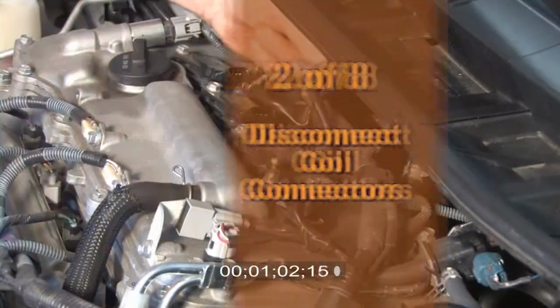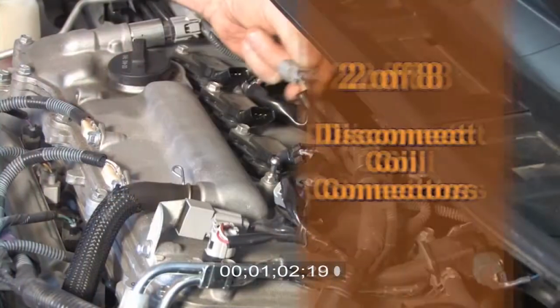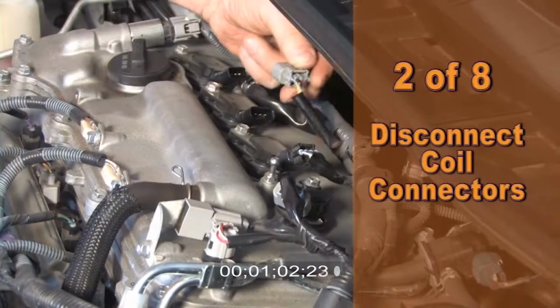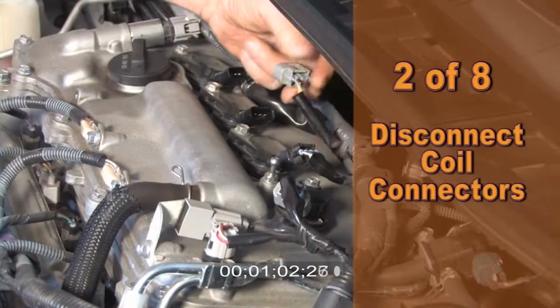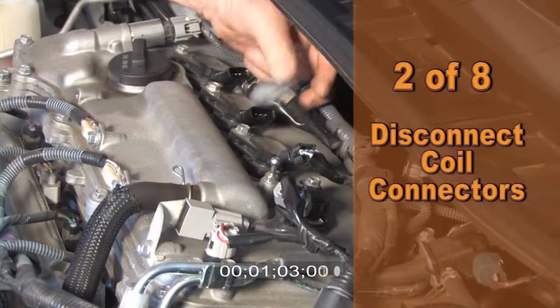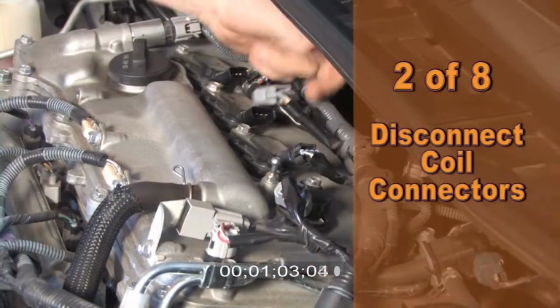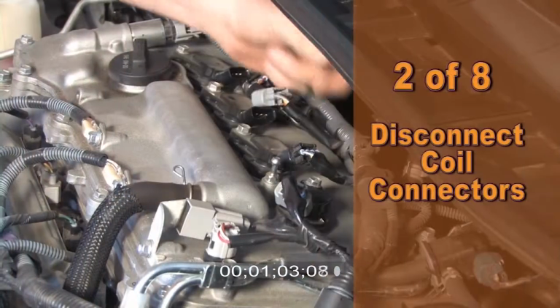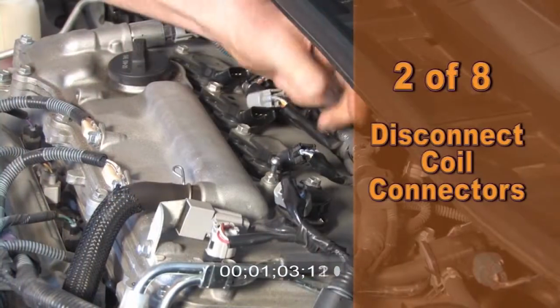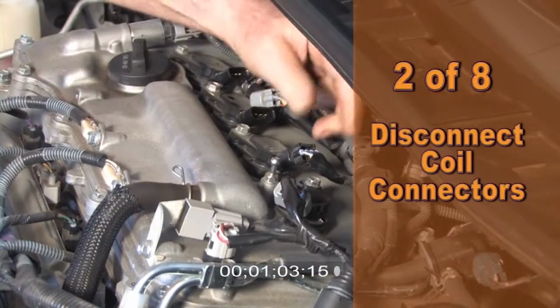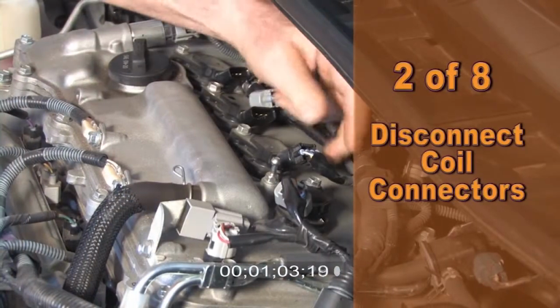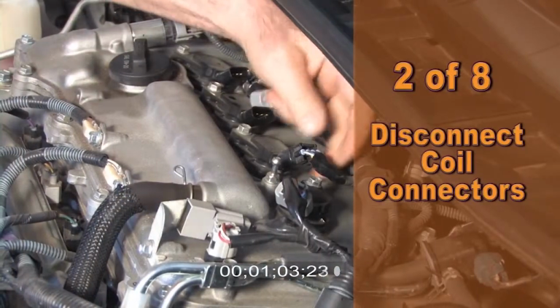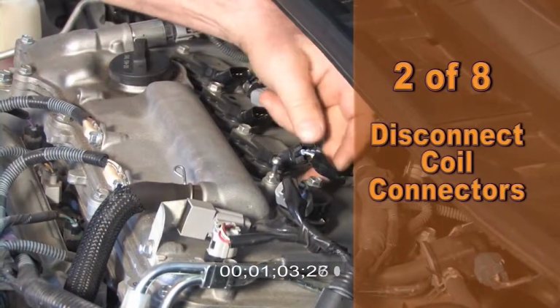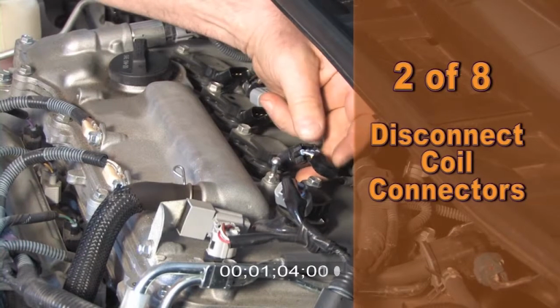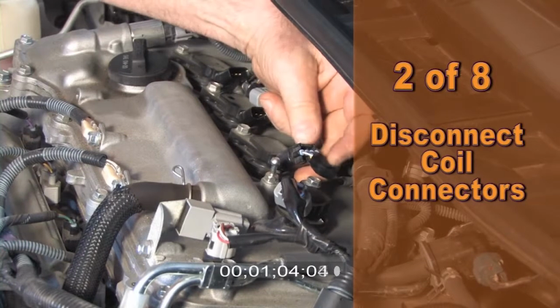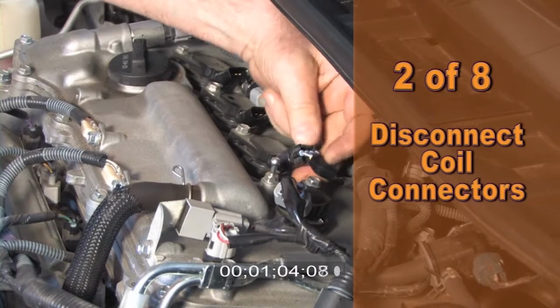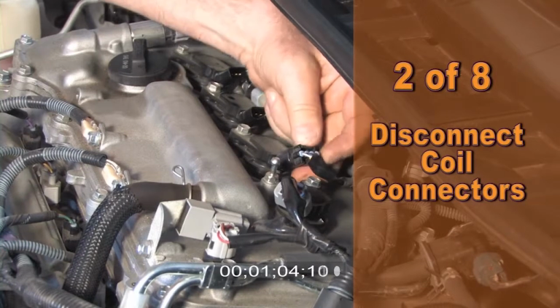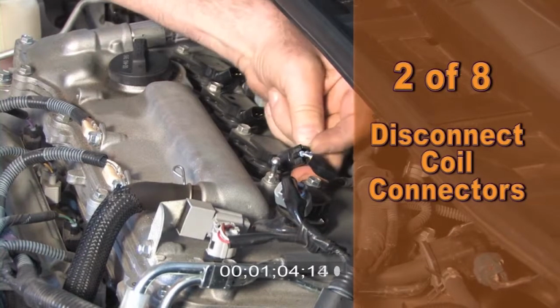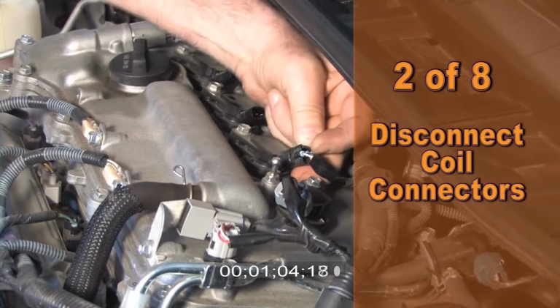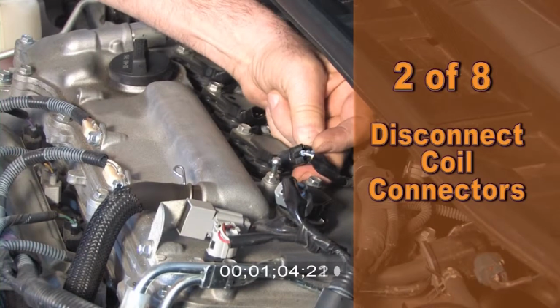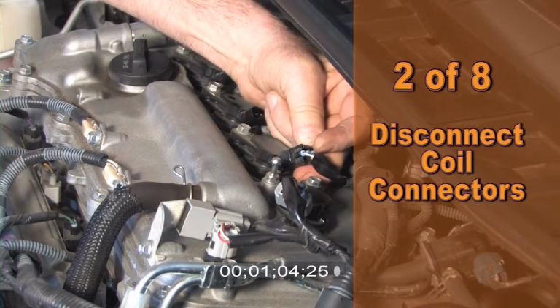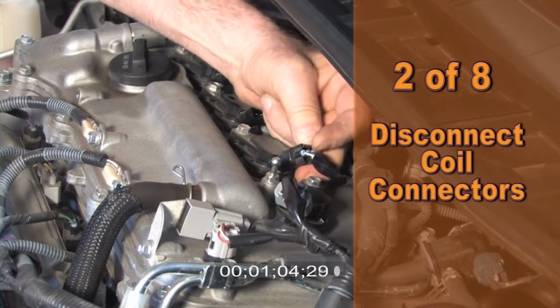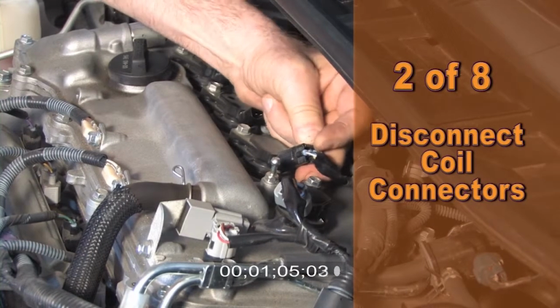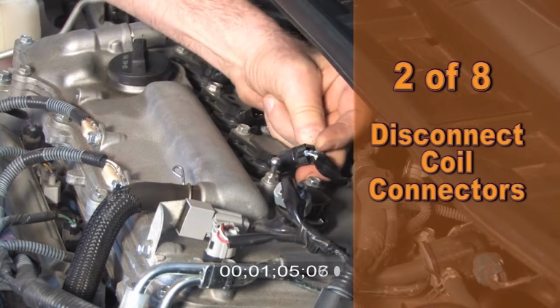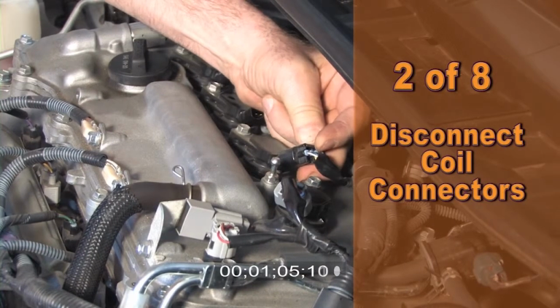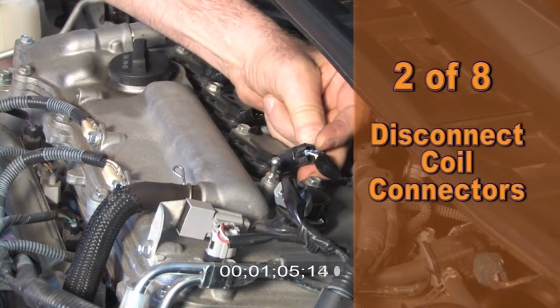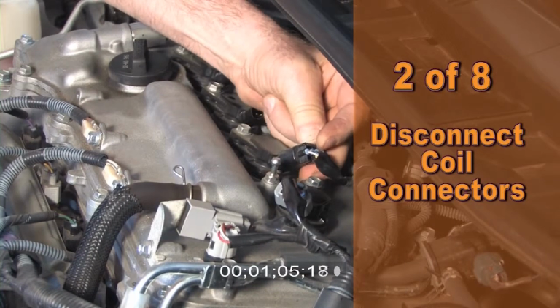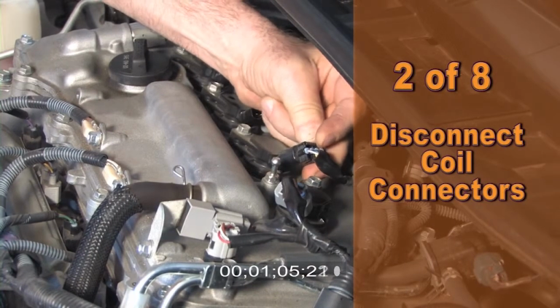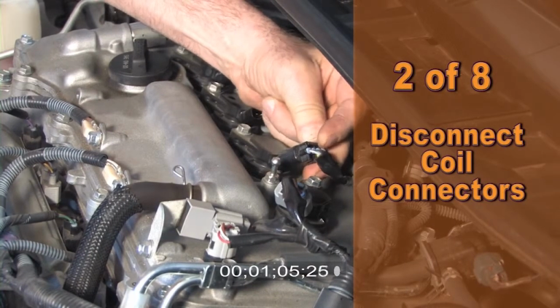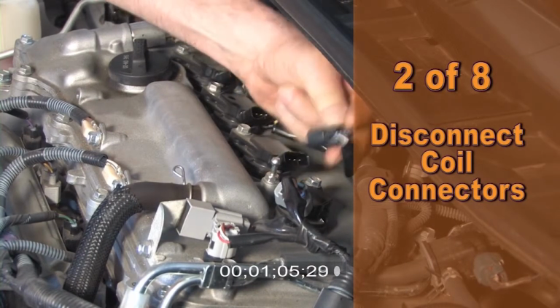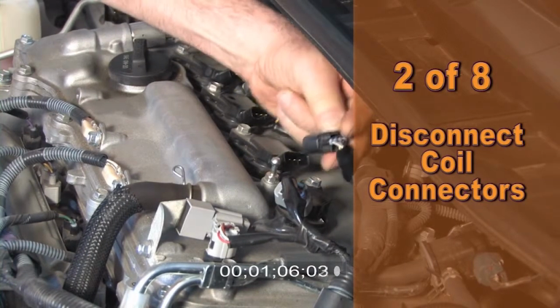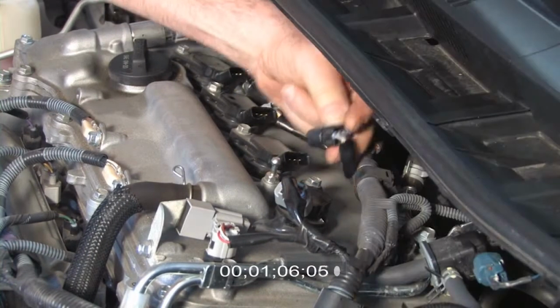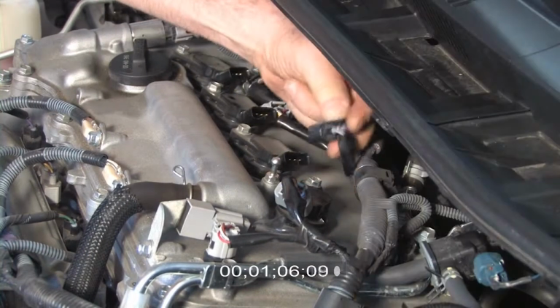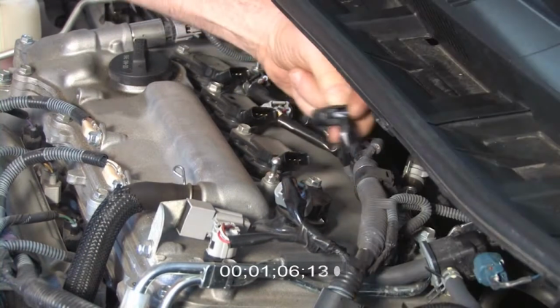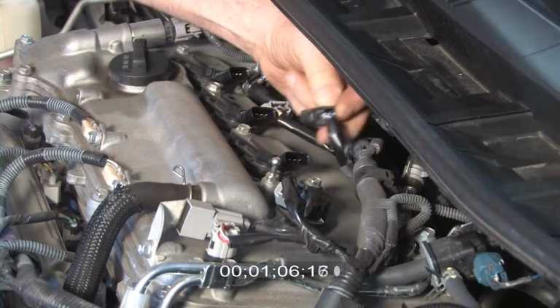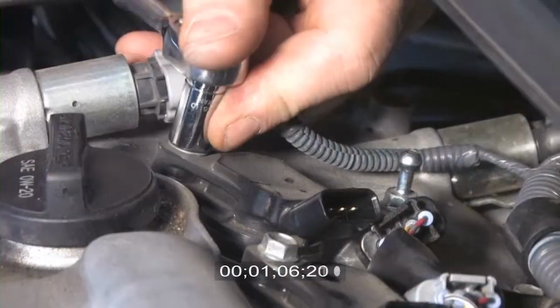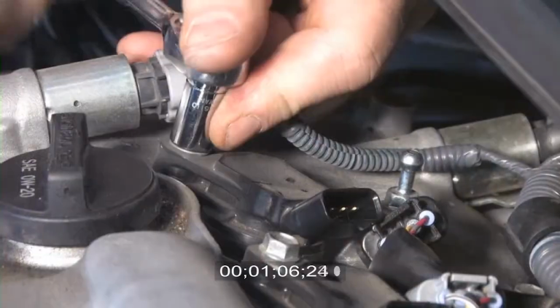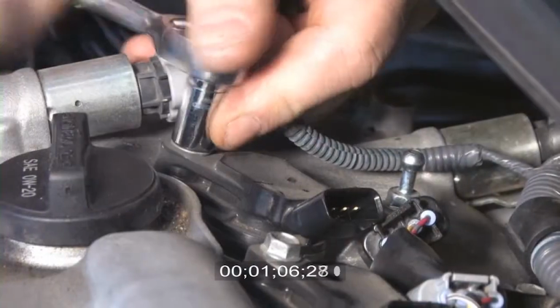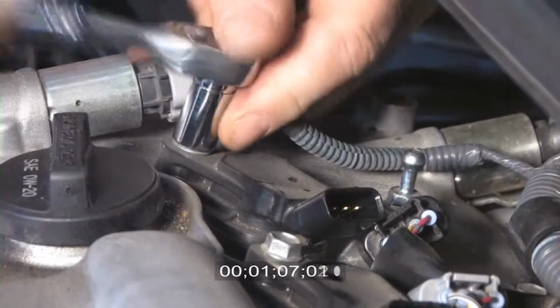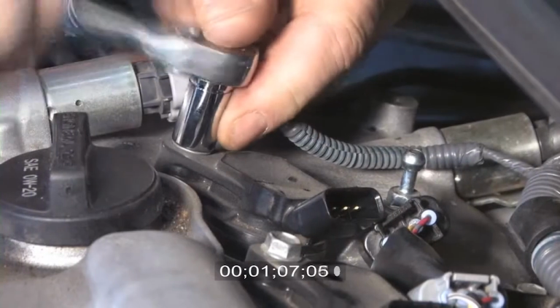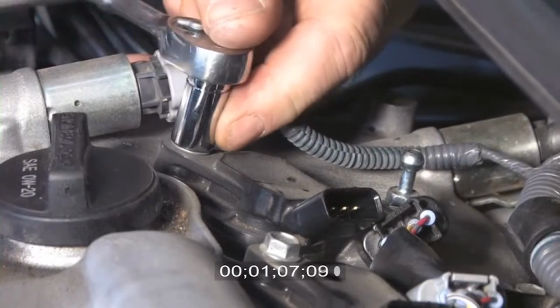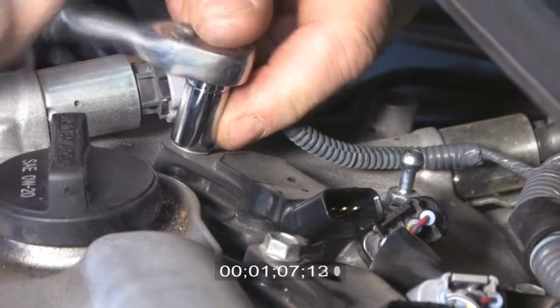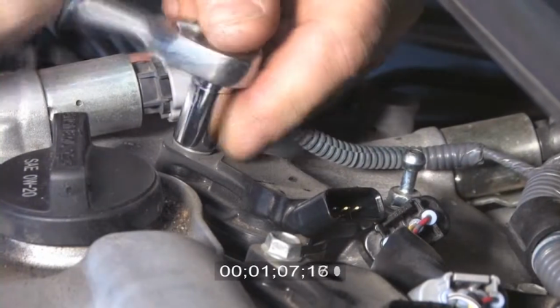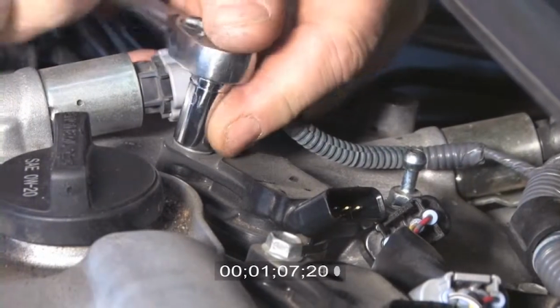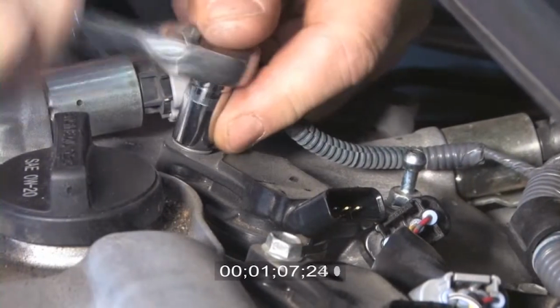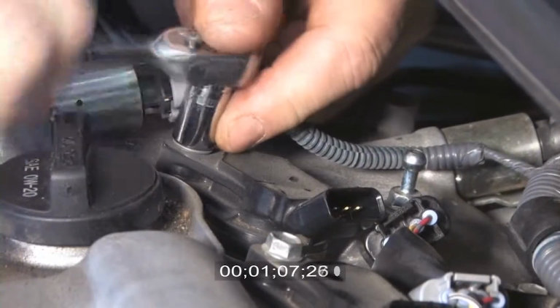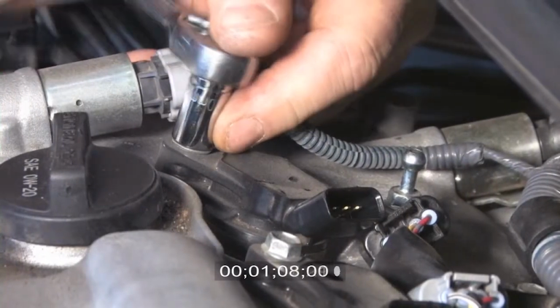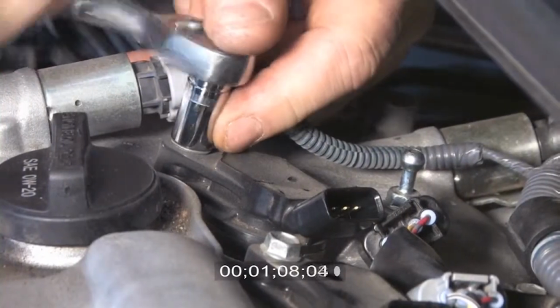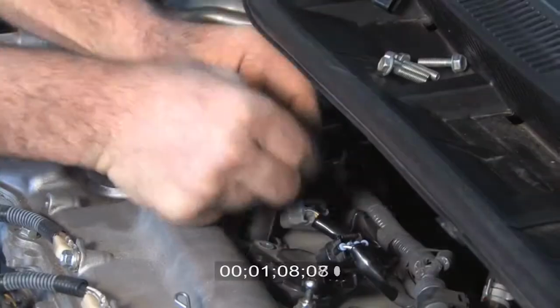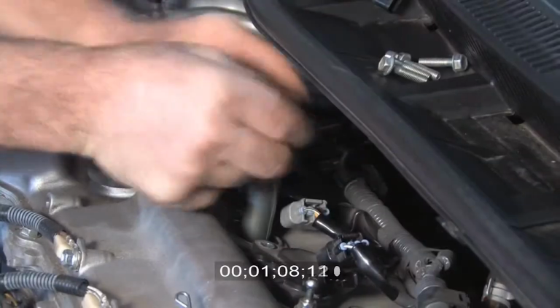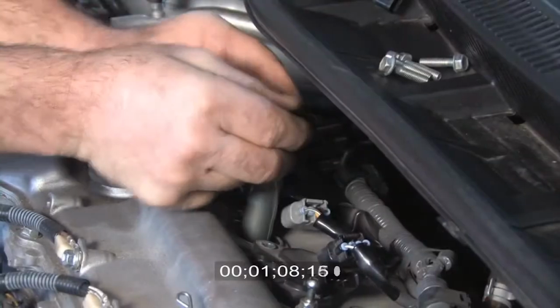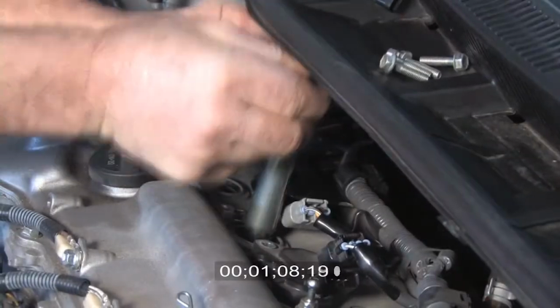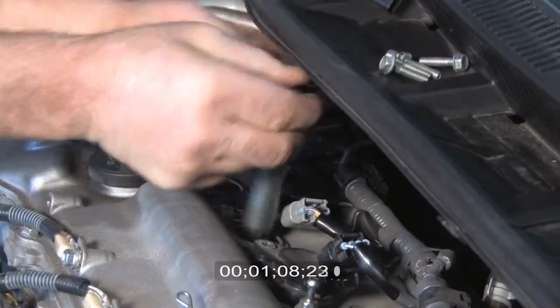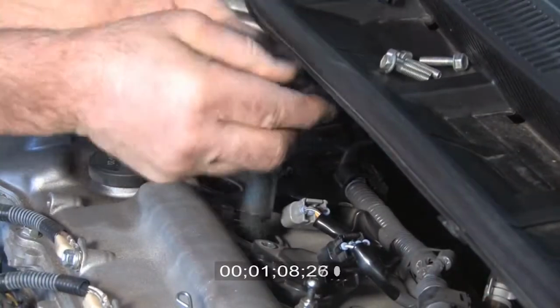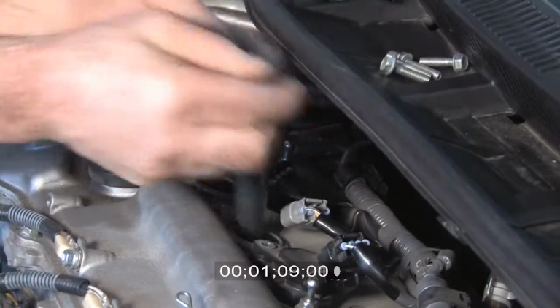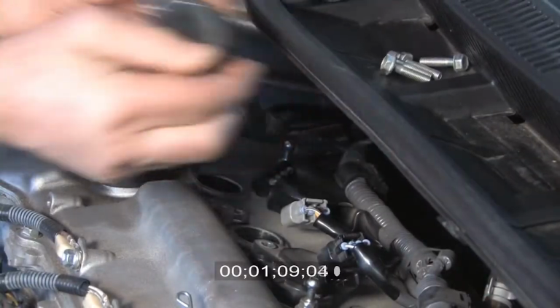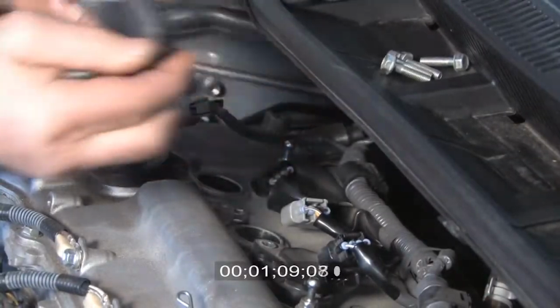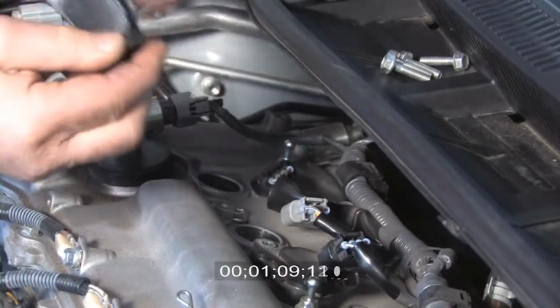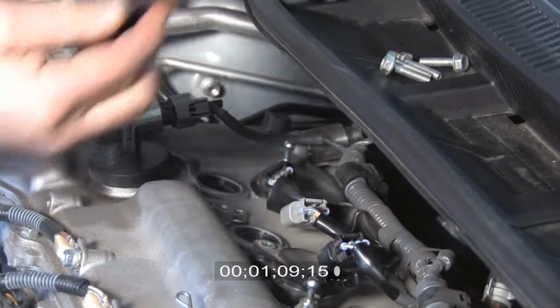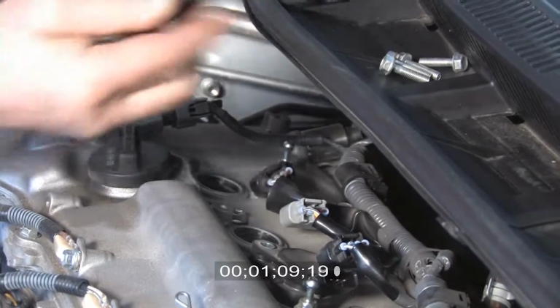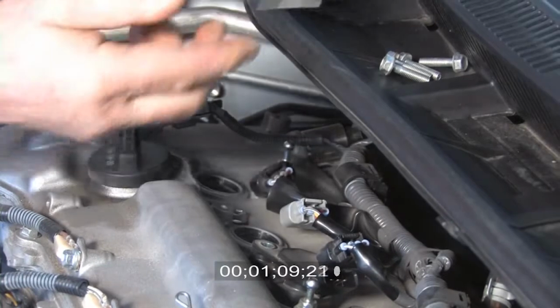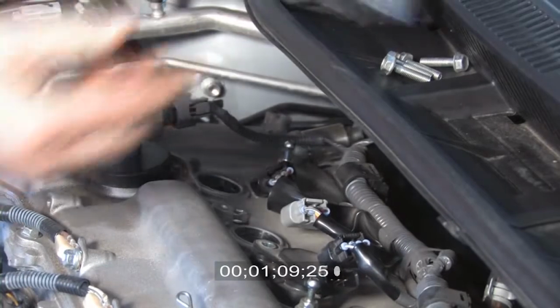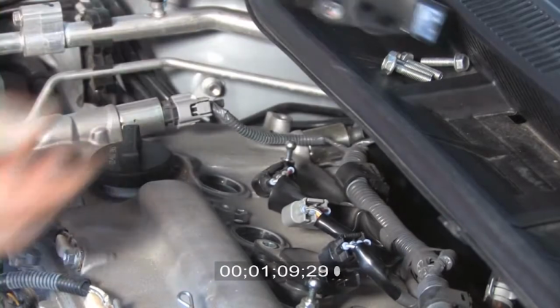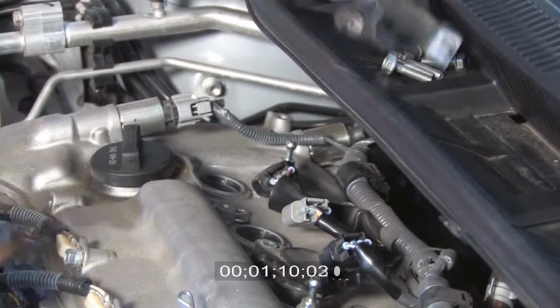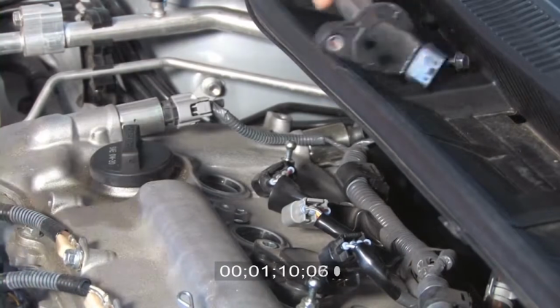Second, disconnect the coil wire connectors from all four coils. Remove the four bolts and ignition coils and set aside.